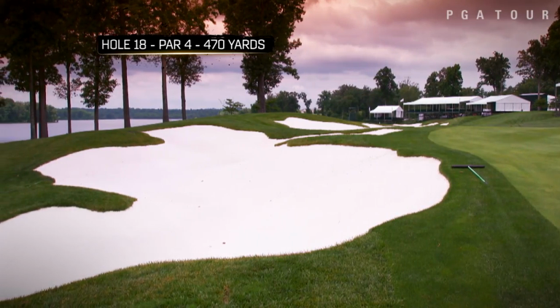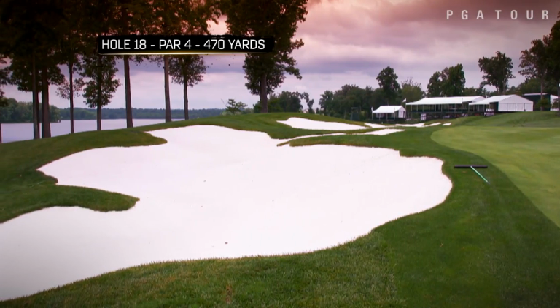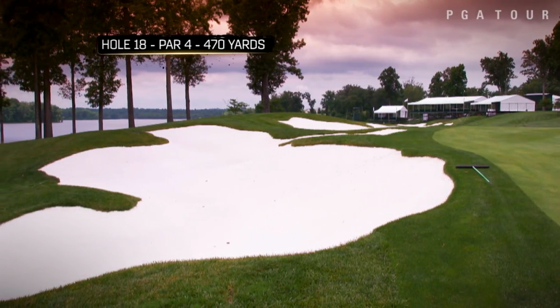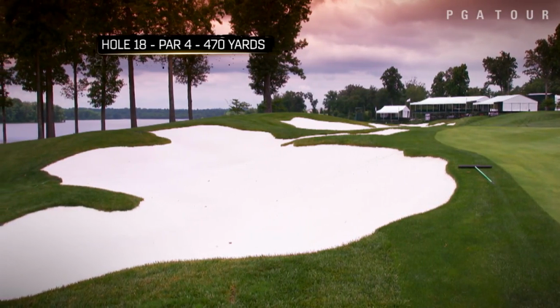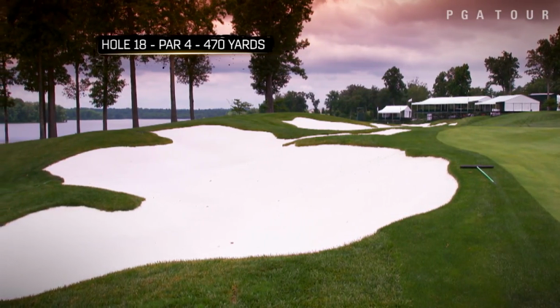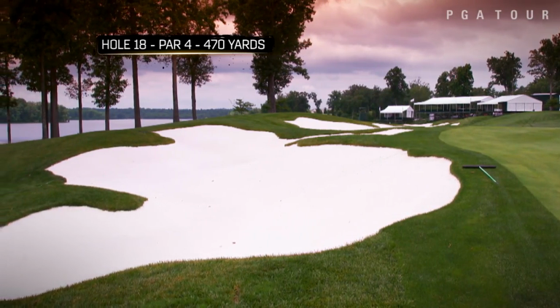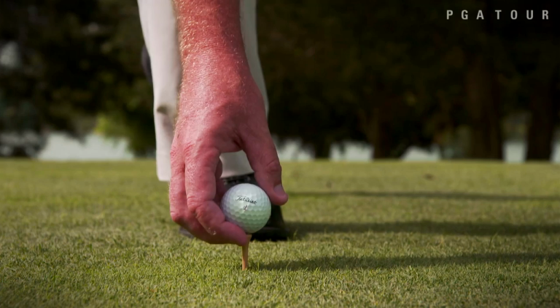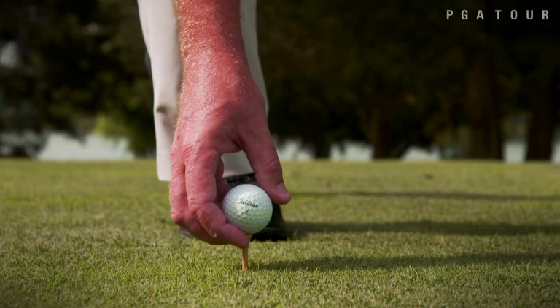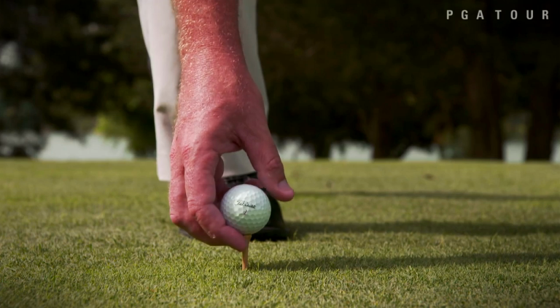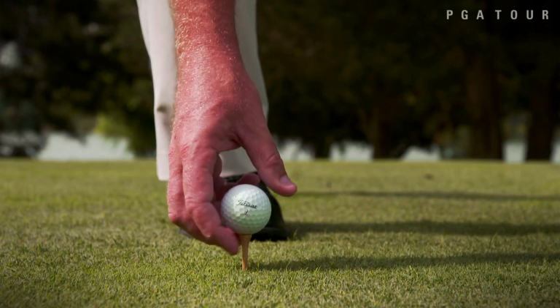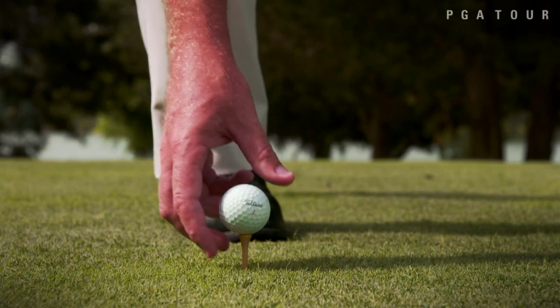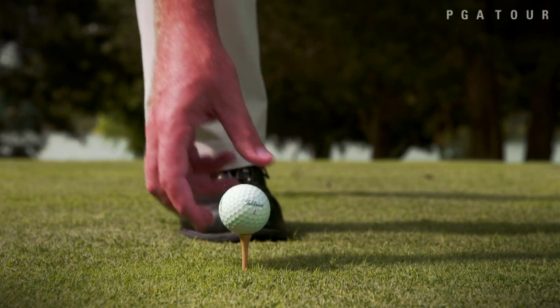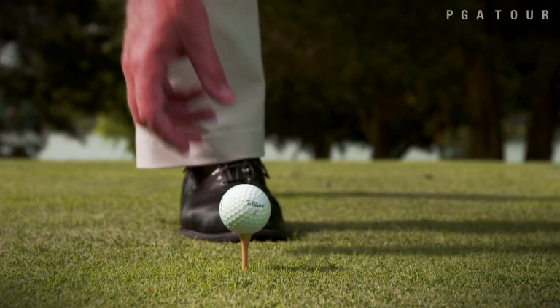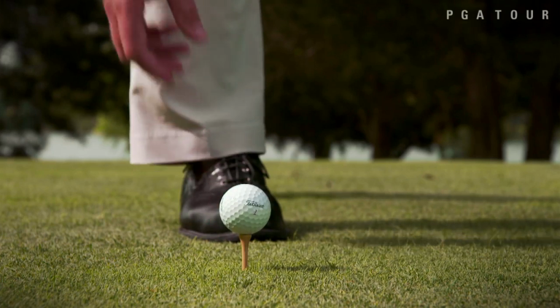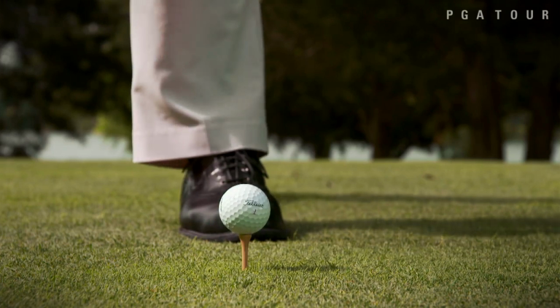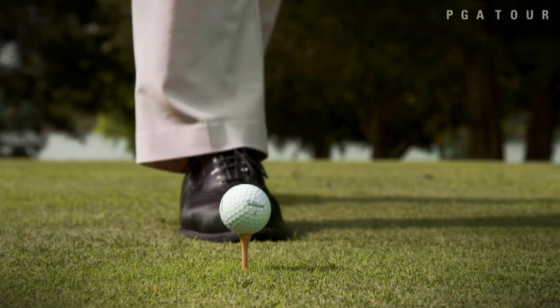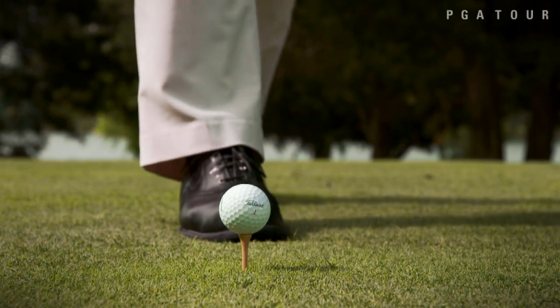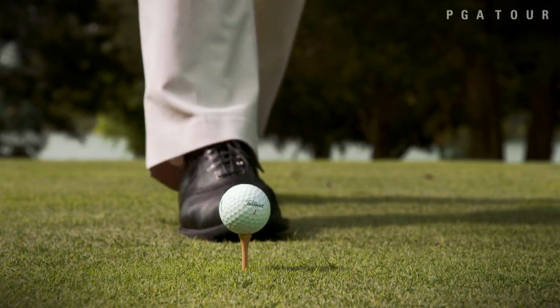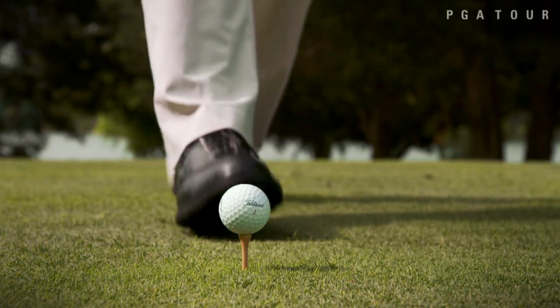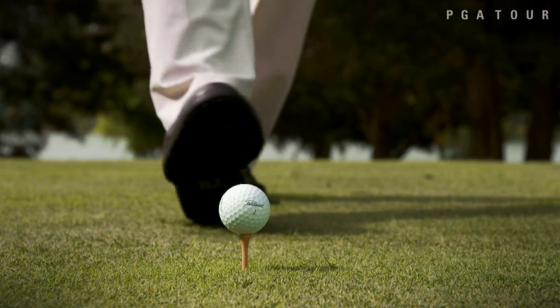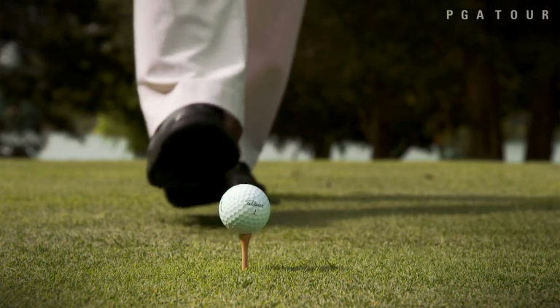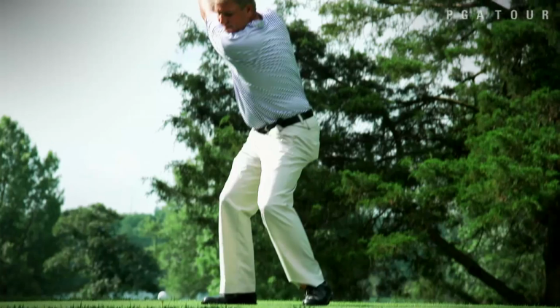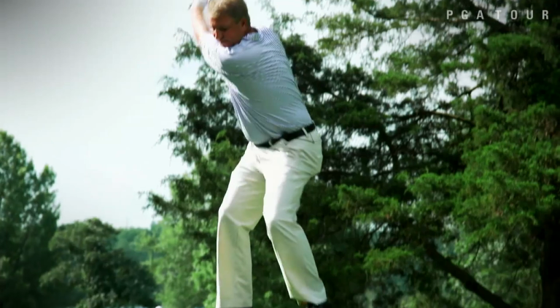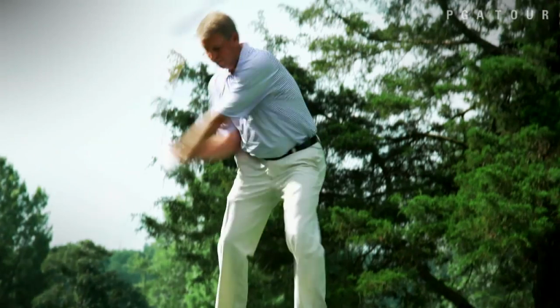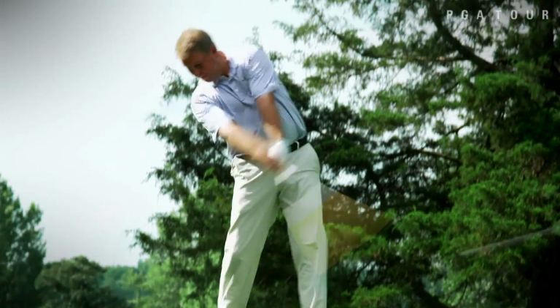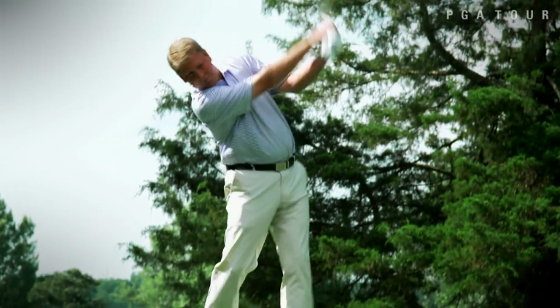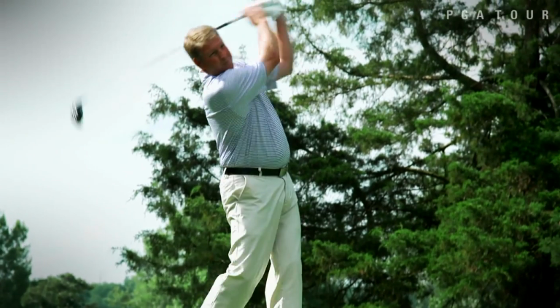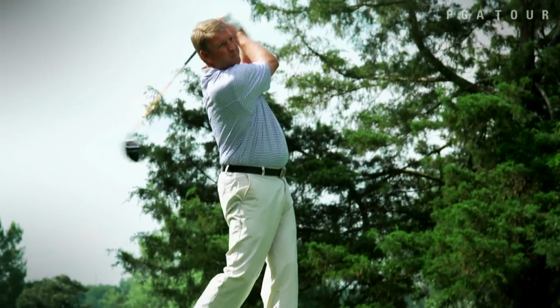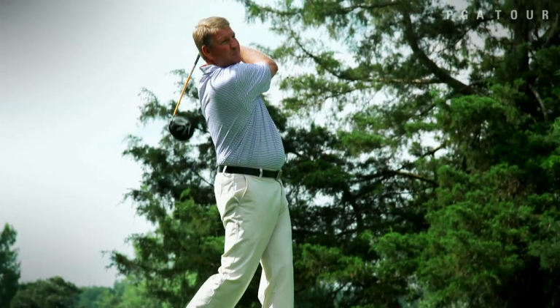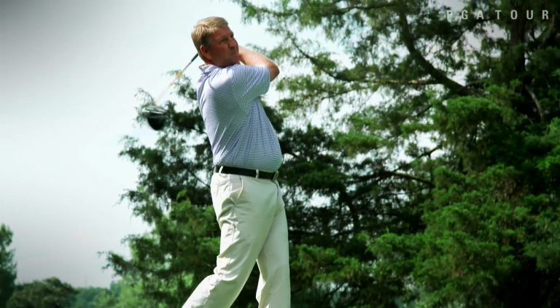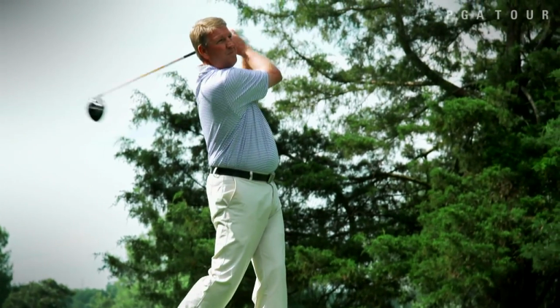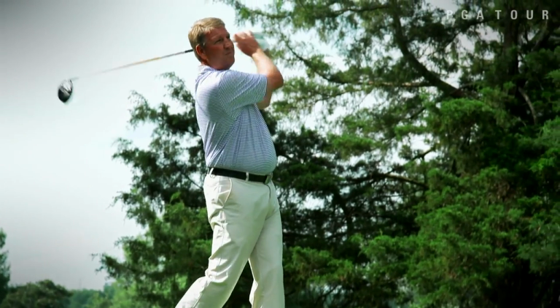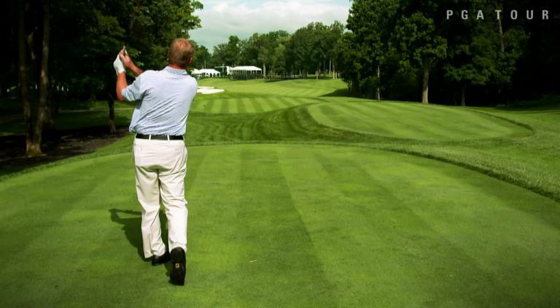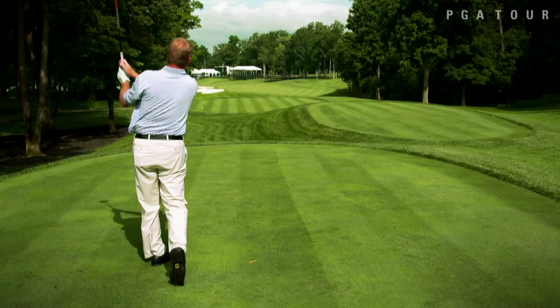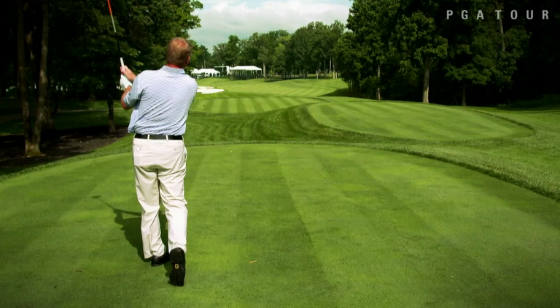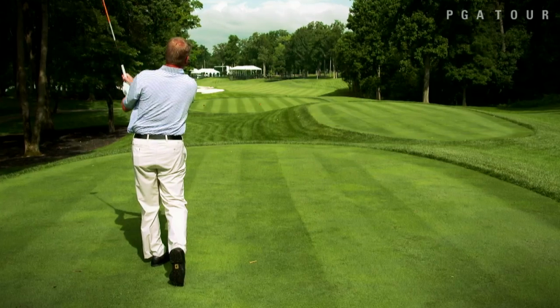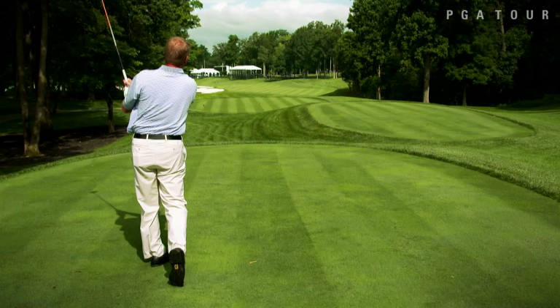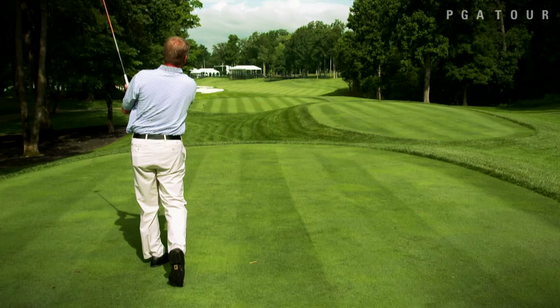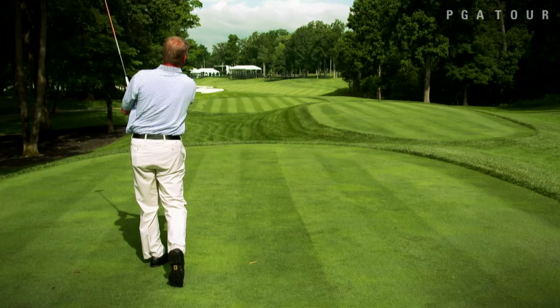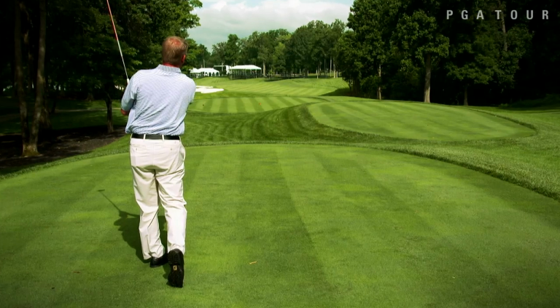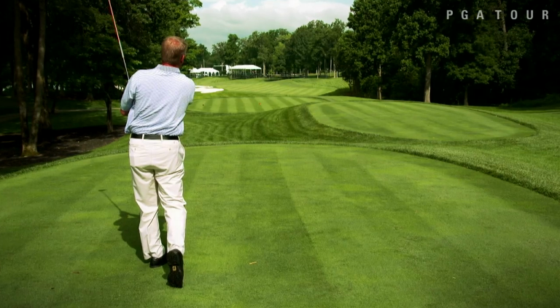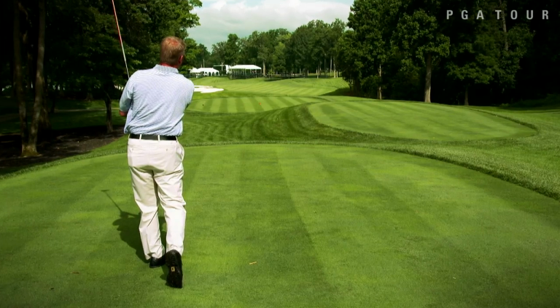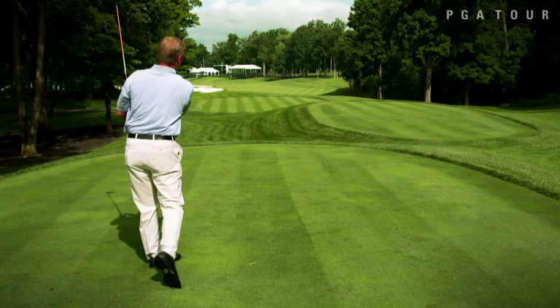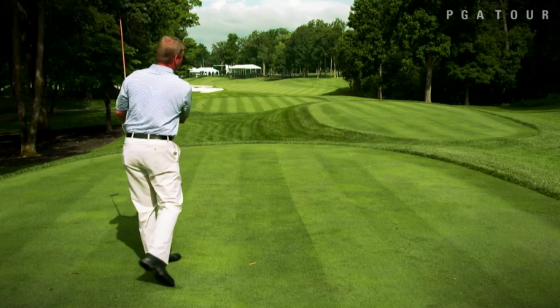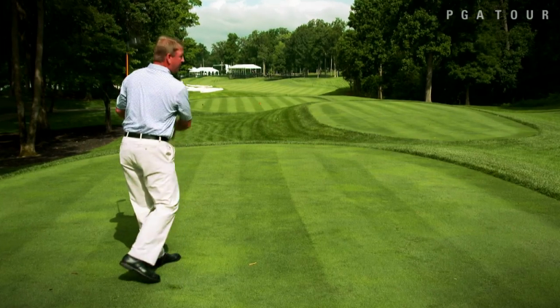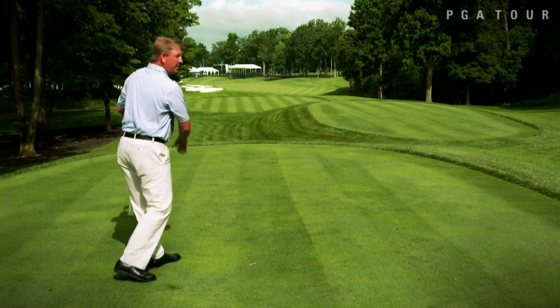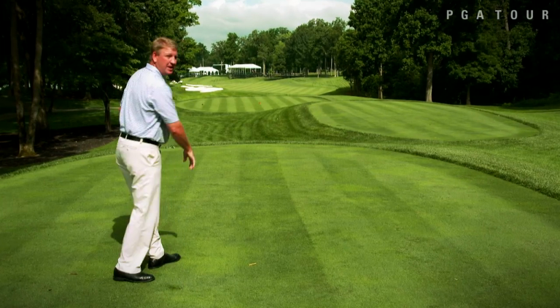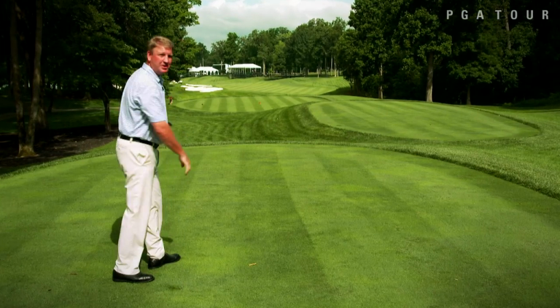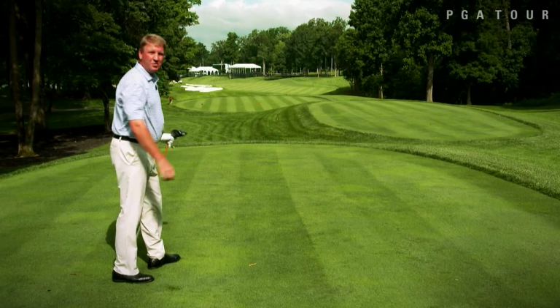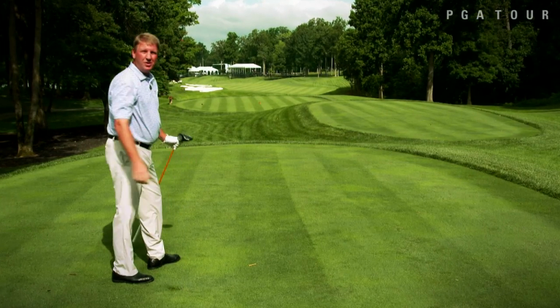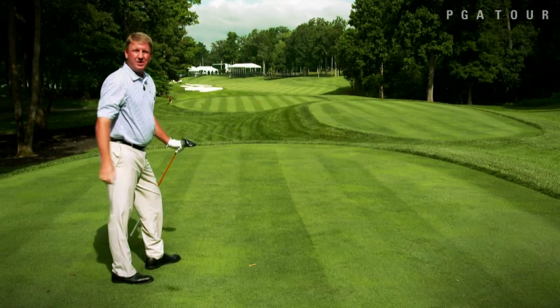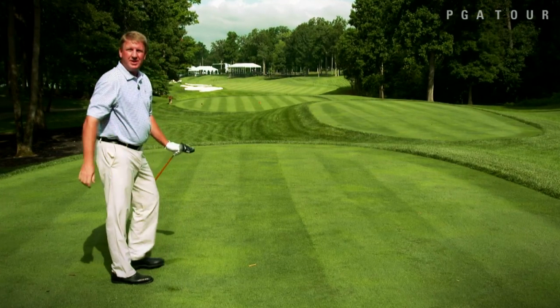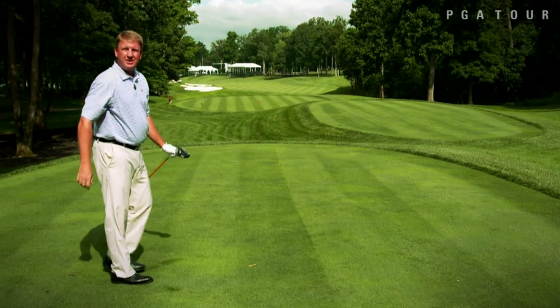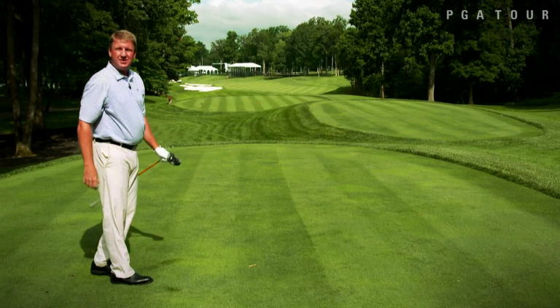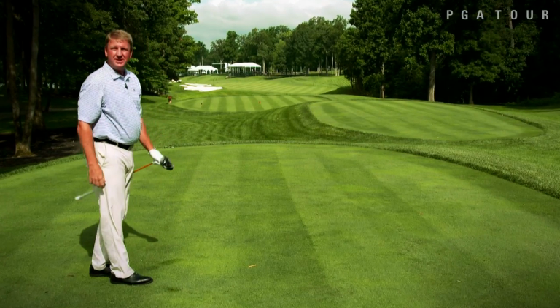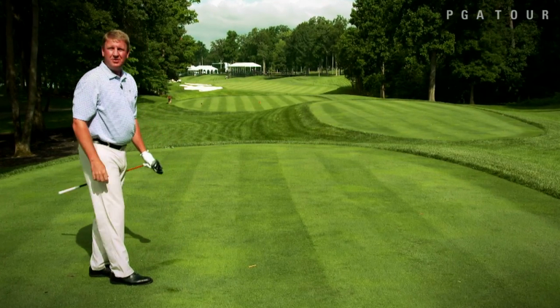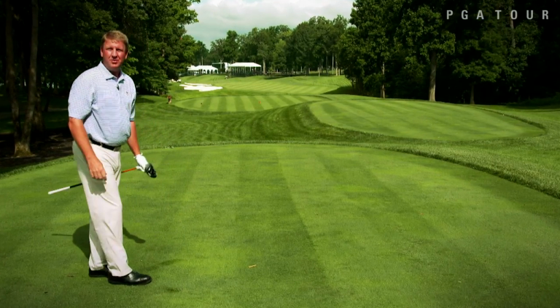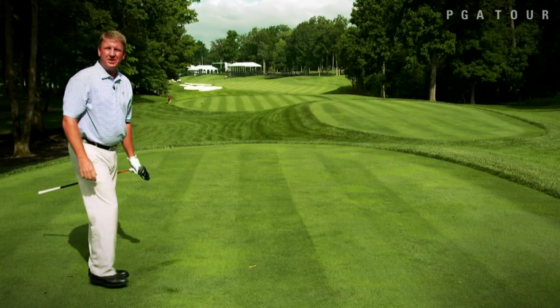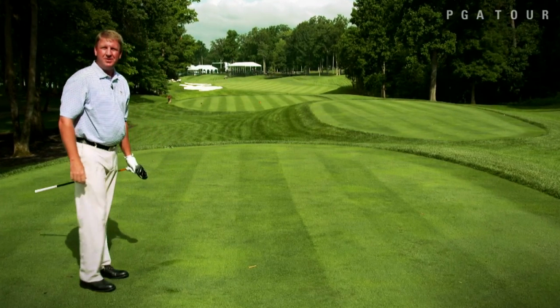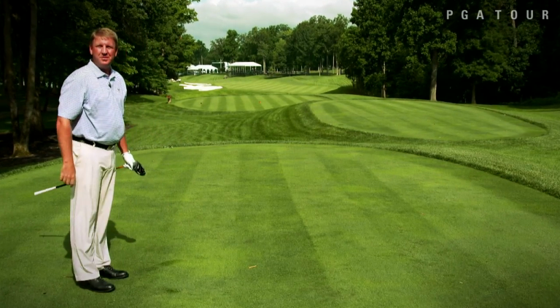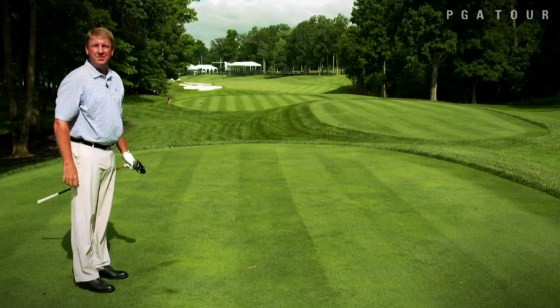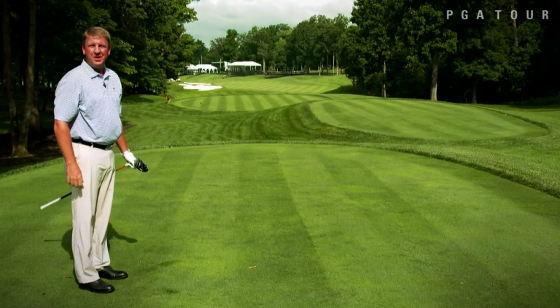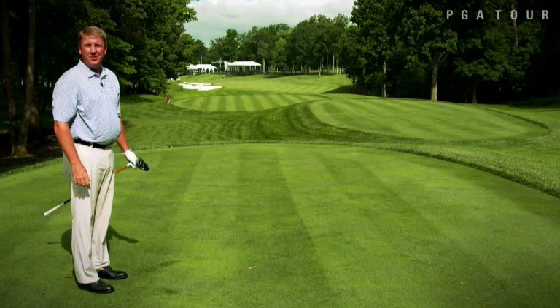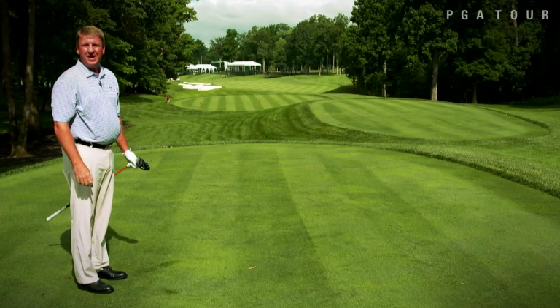I'm gonna hit a tee ball to show you how to play the shot. That should work. Let's go see what we can do from the fairway.